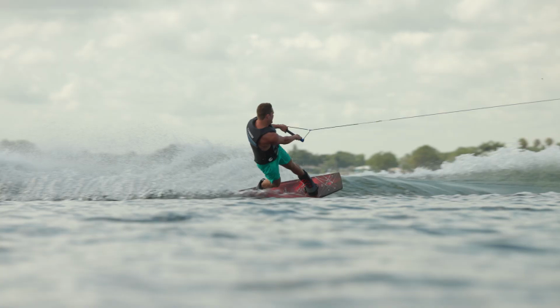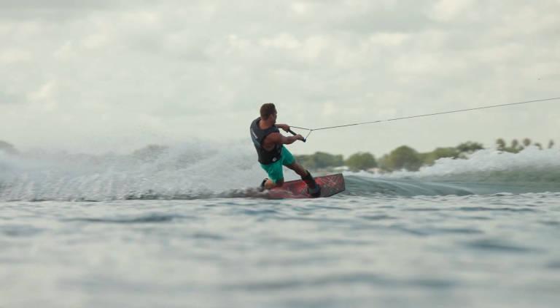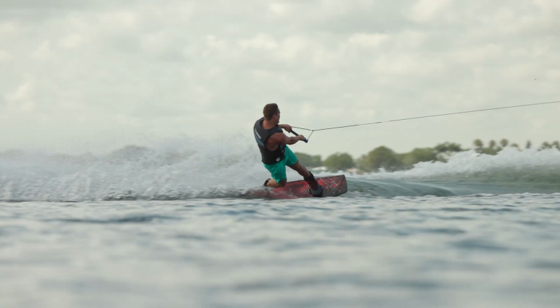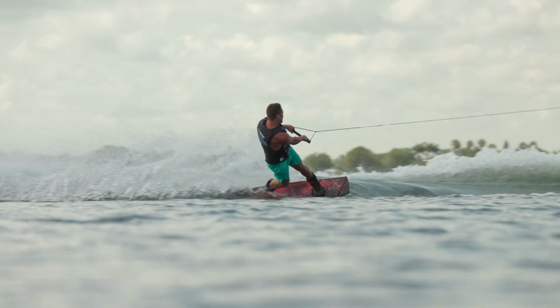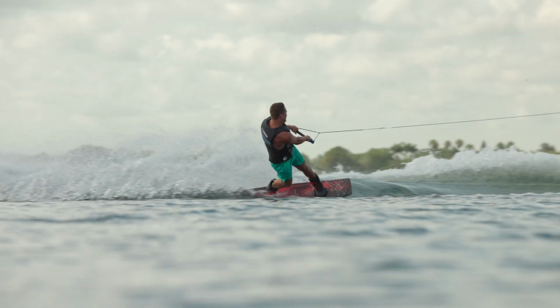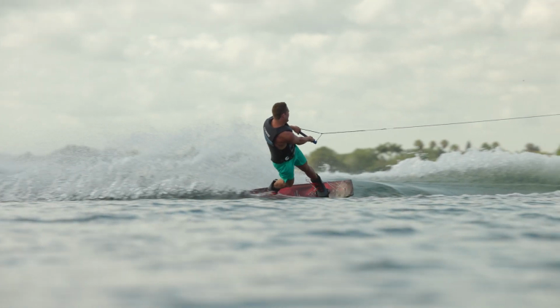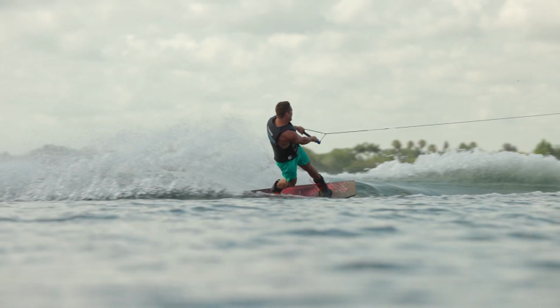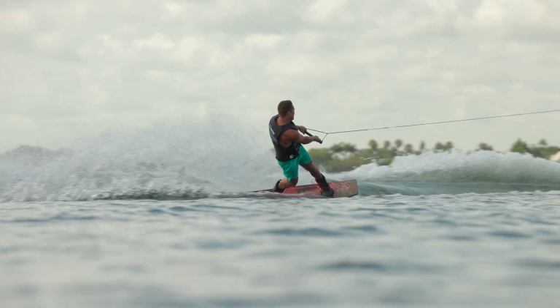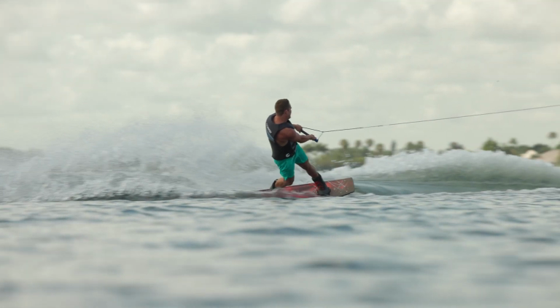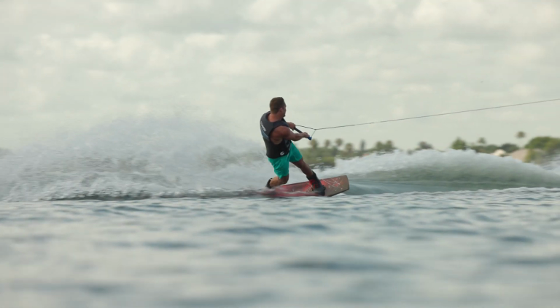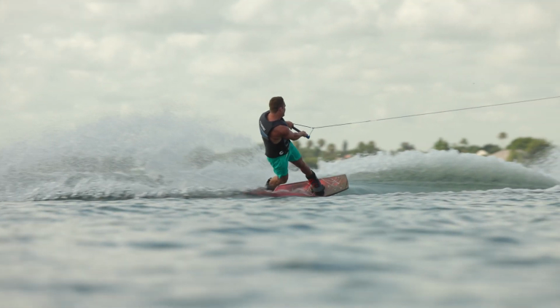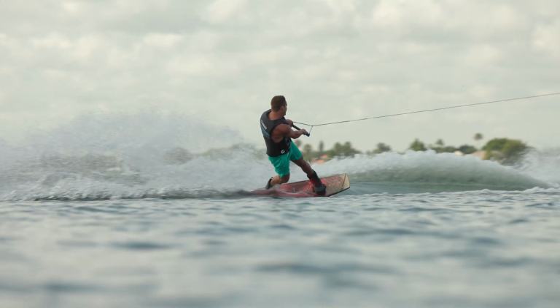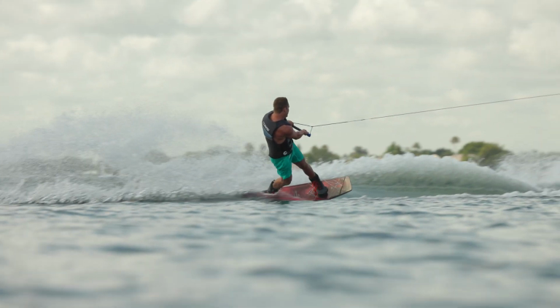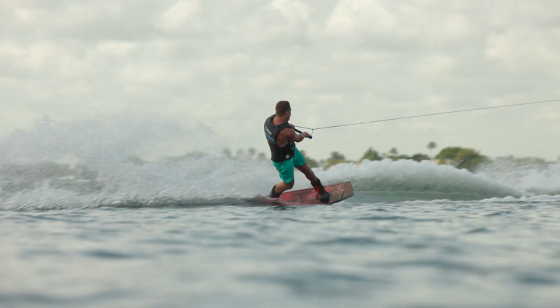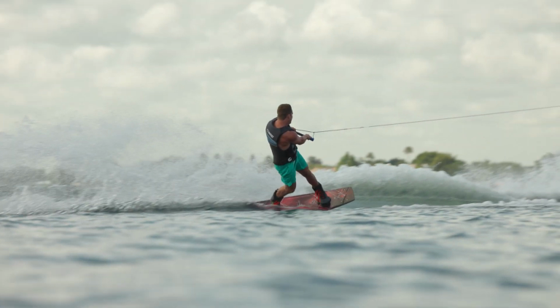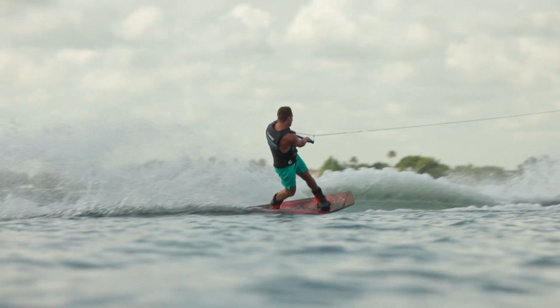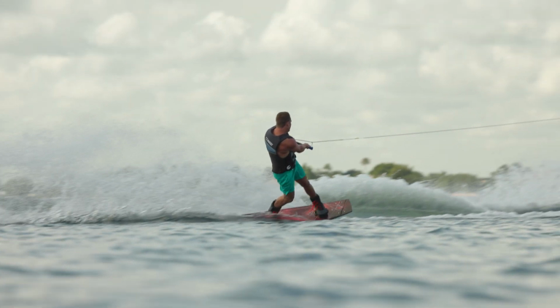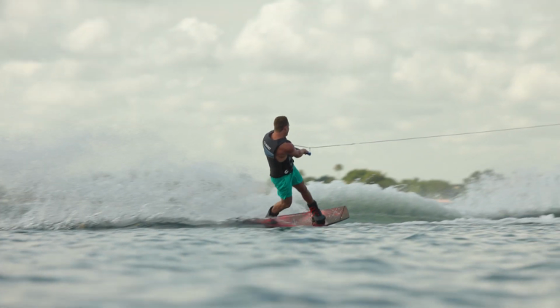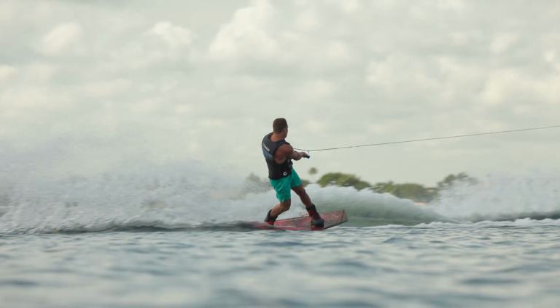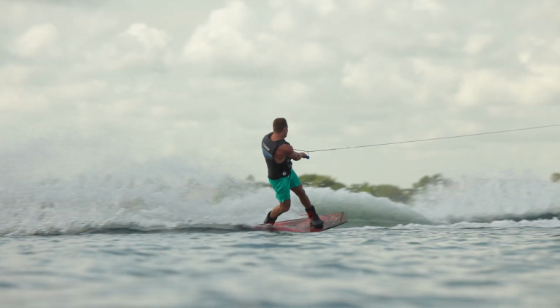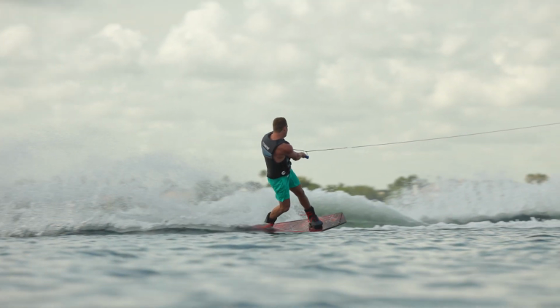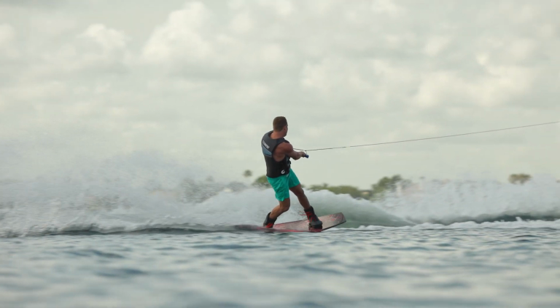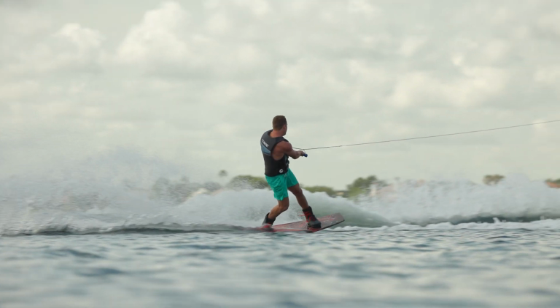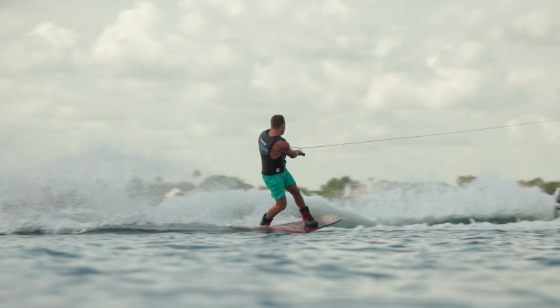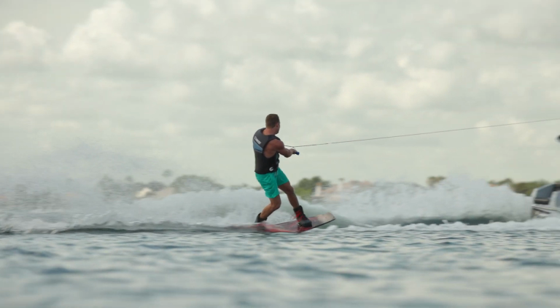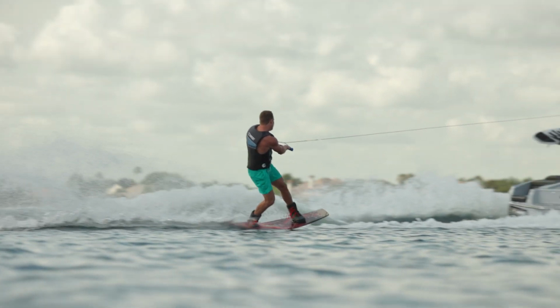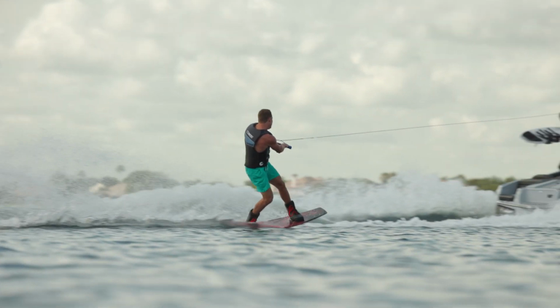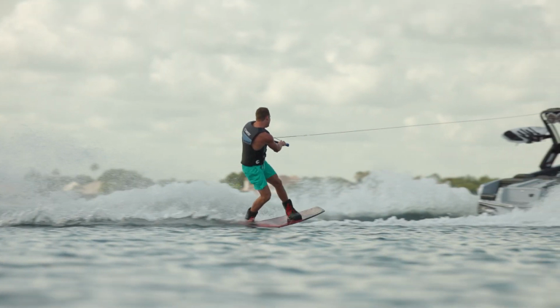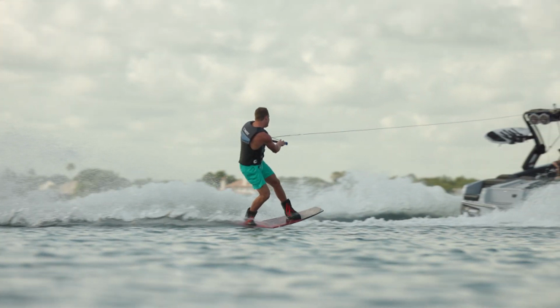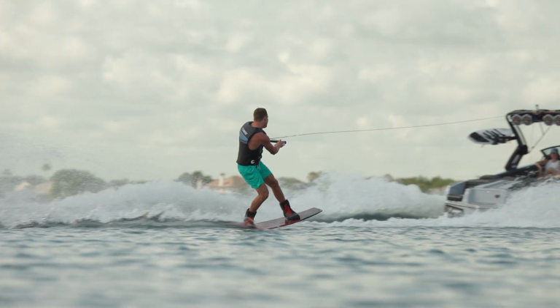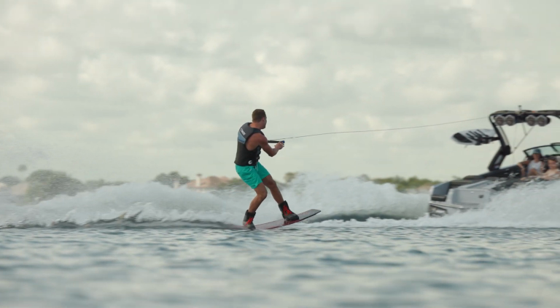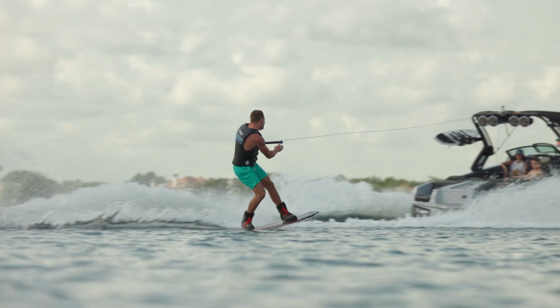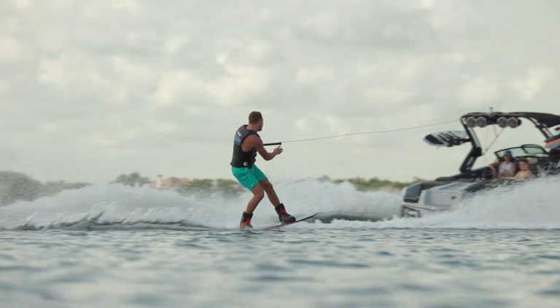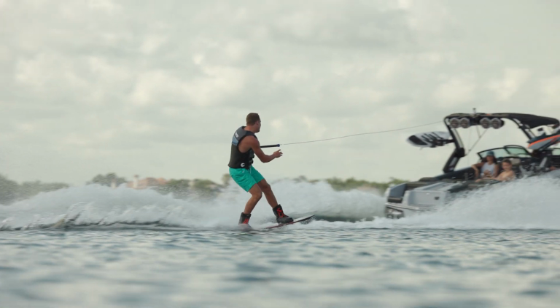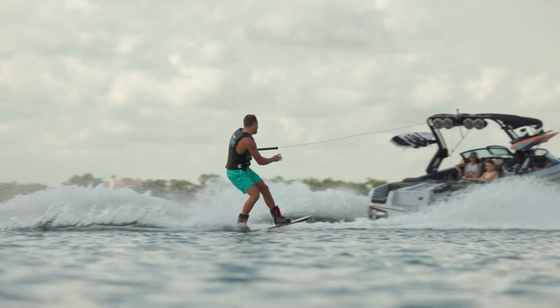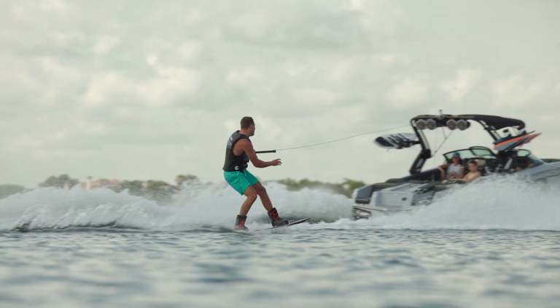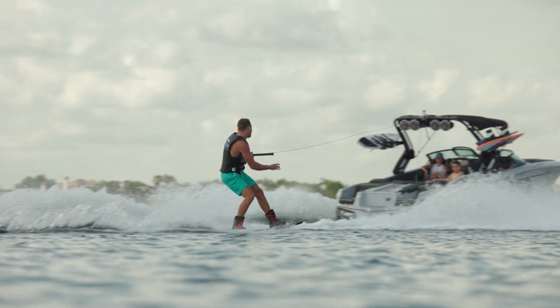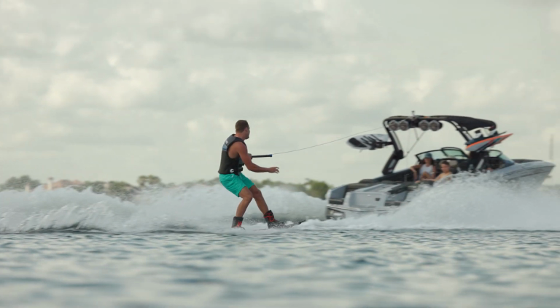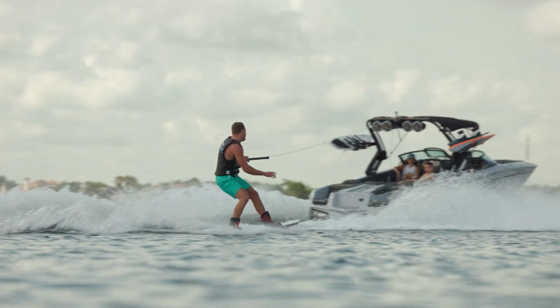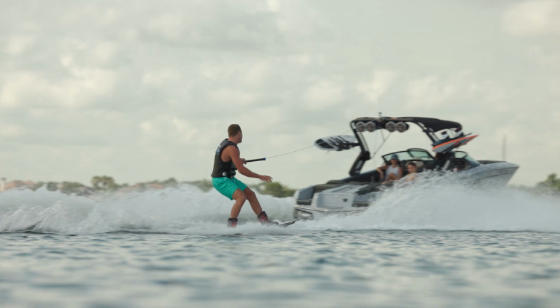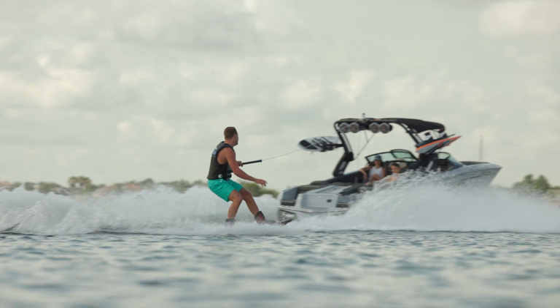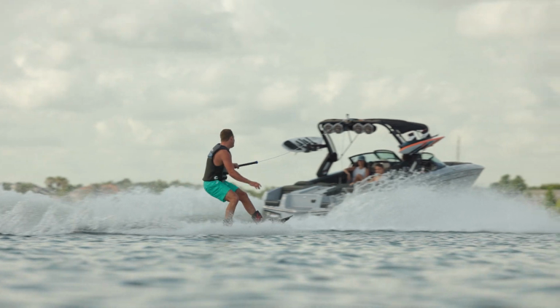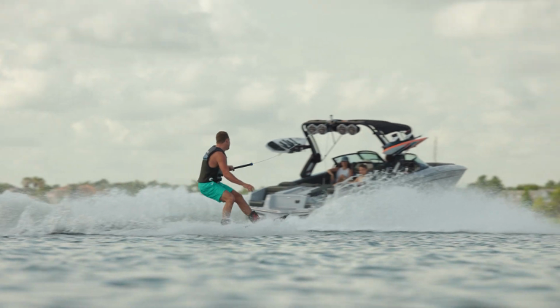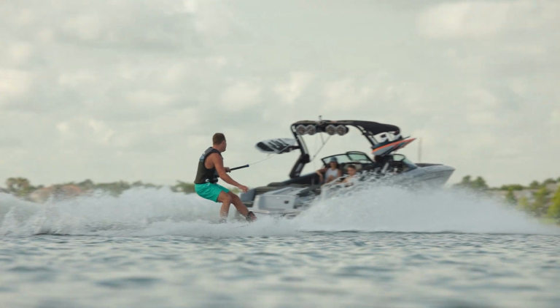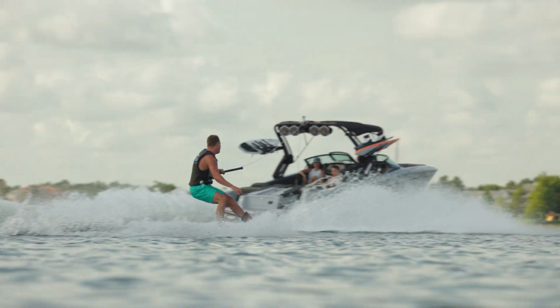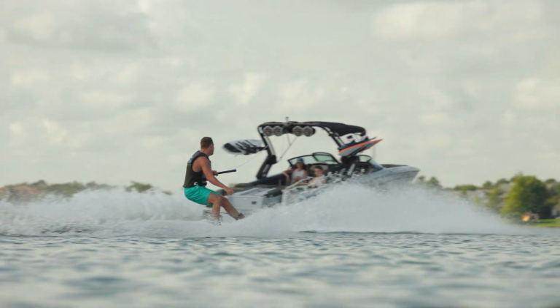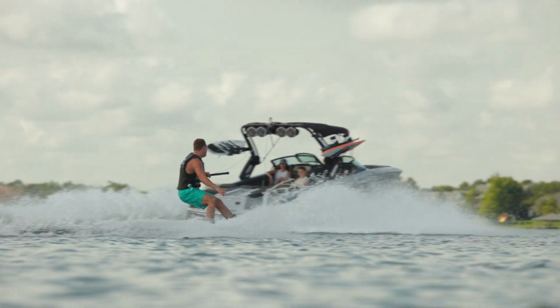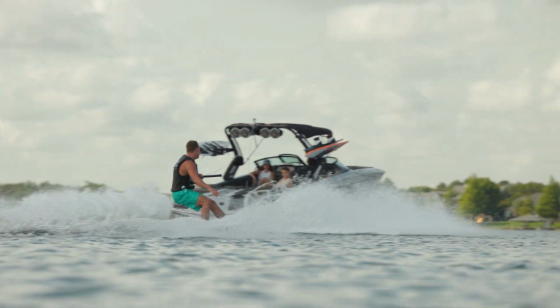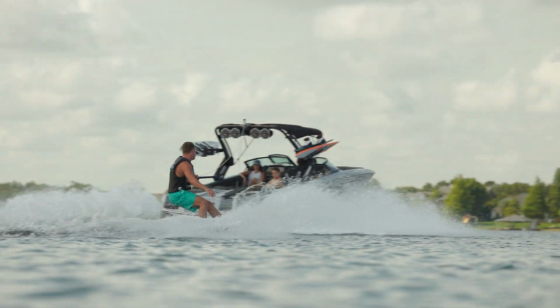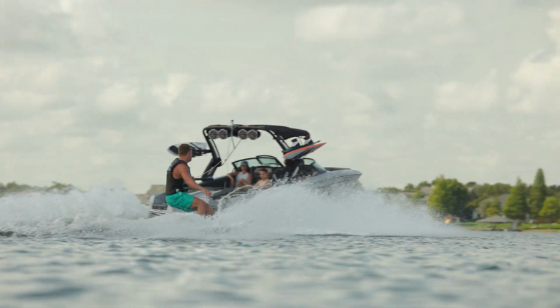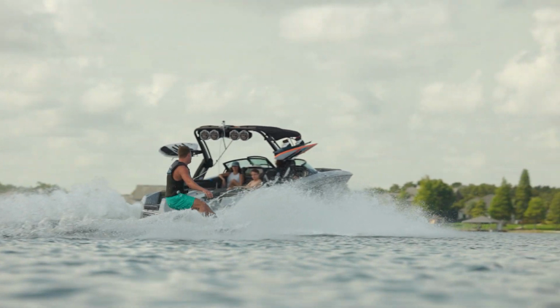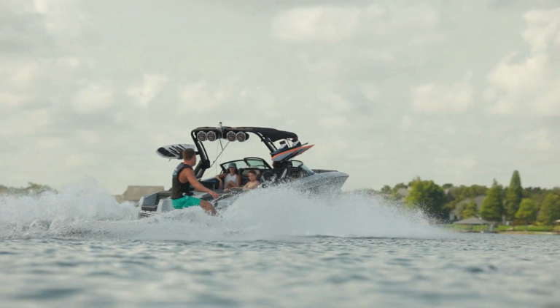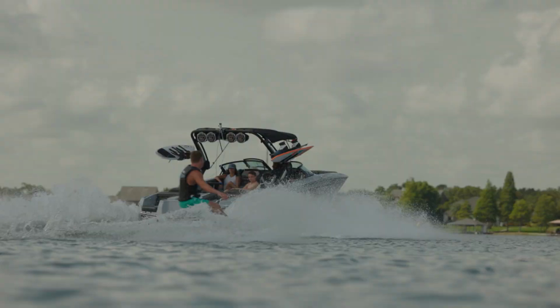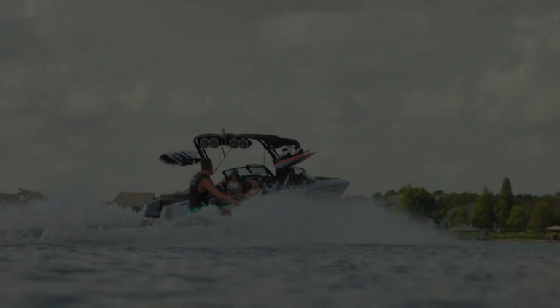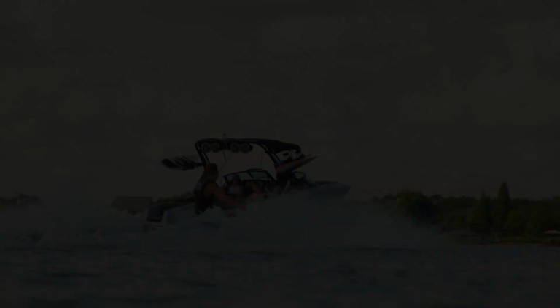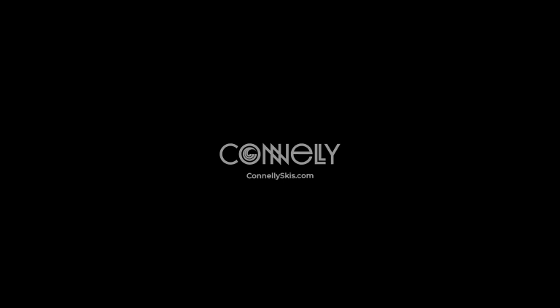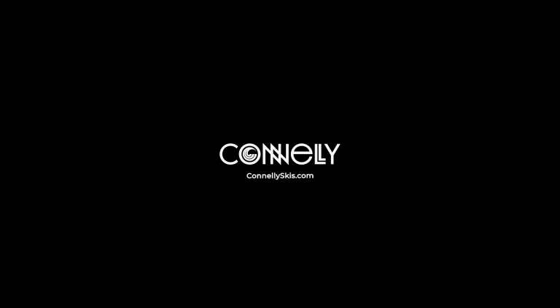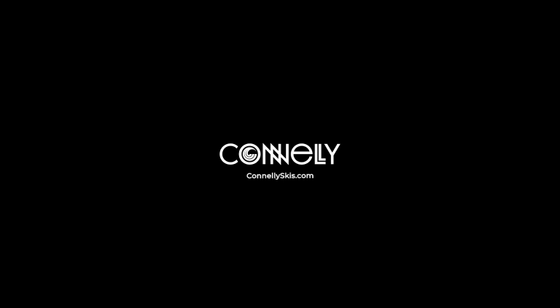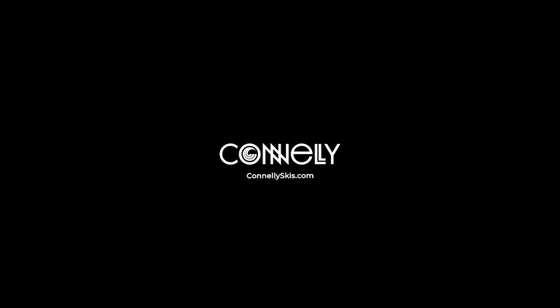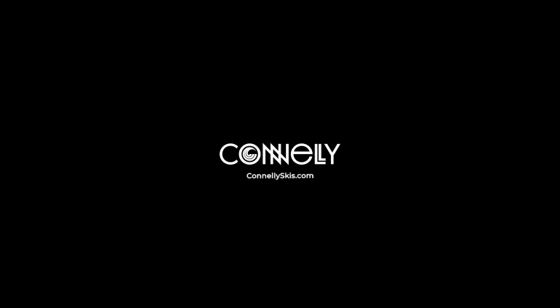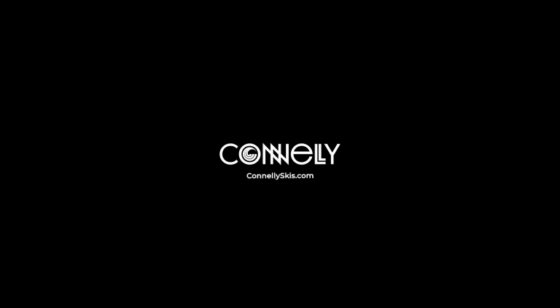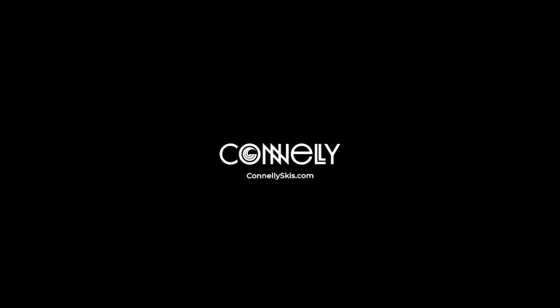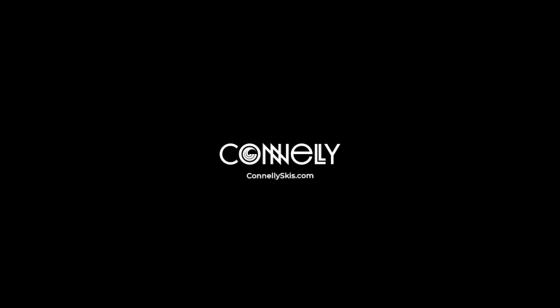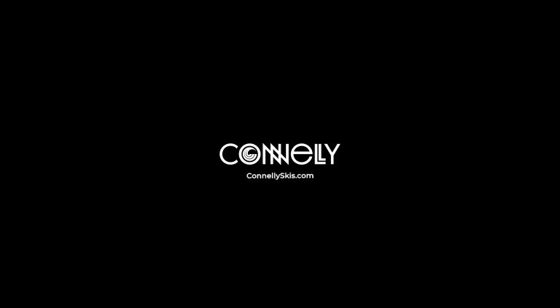This board comes in 139 and 143 centimeter sizes. For more information, go to conleyskis.com.